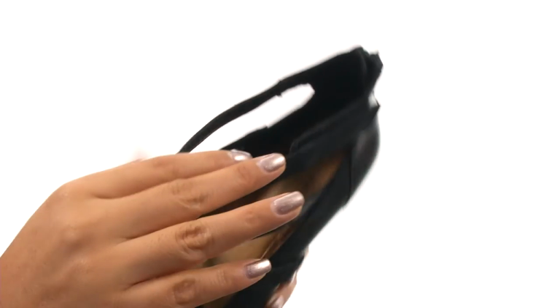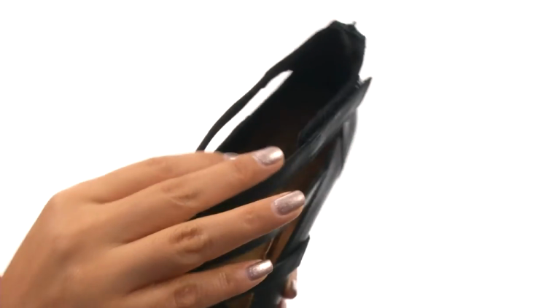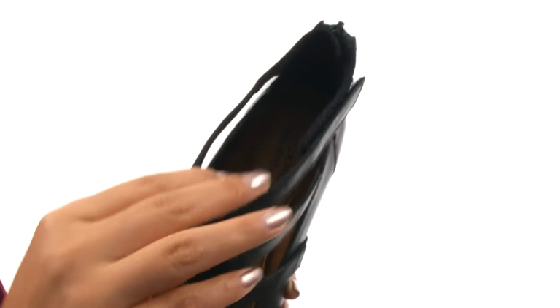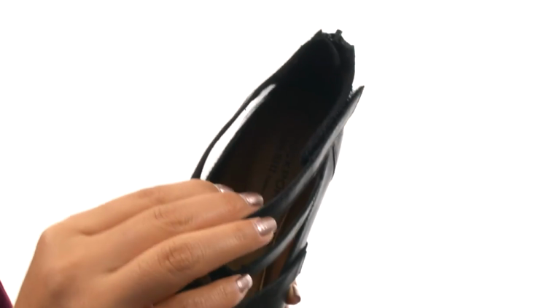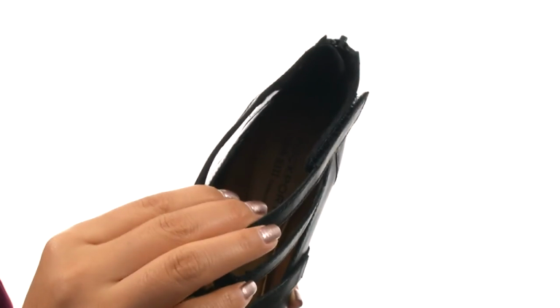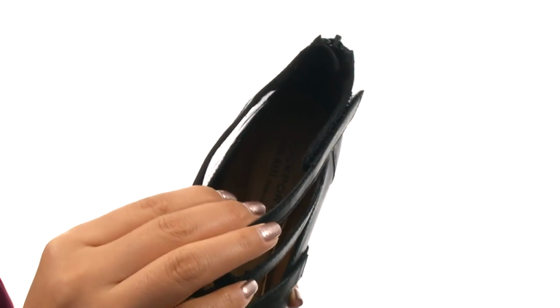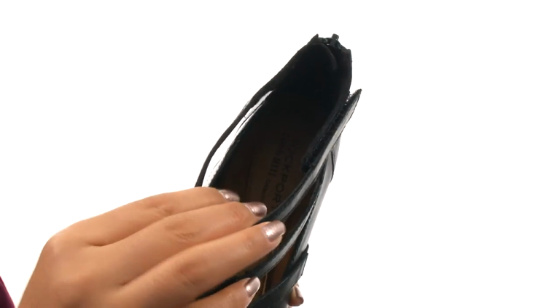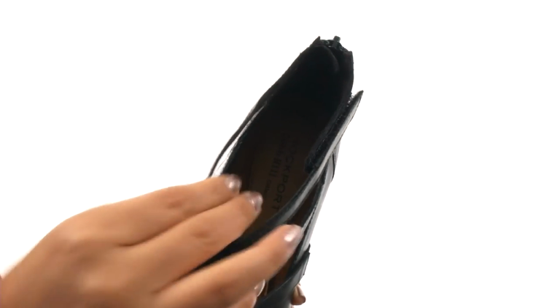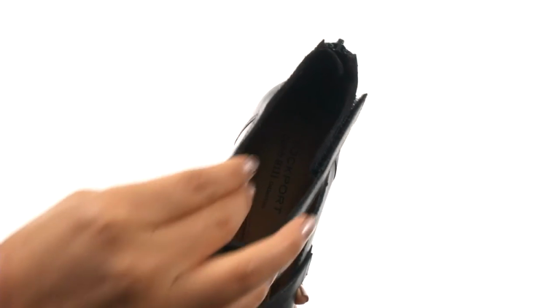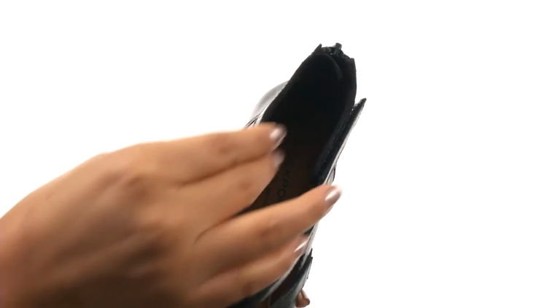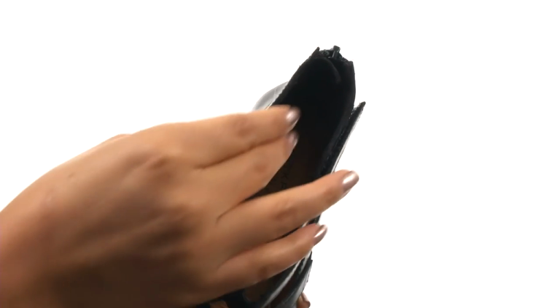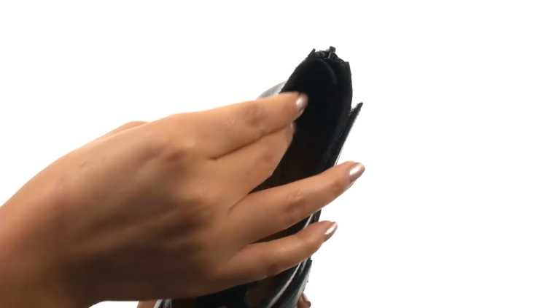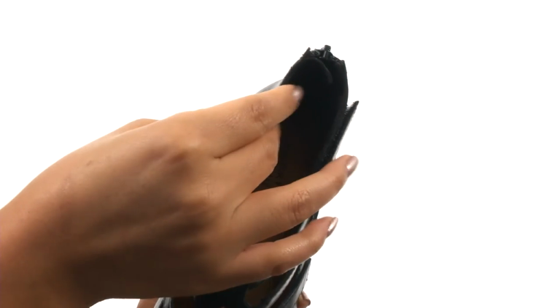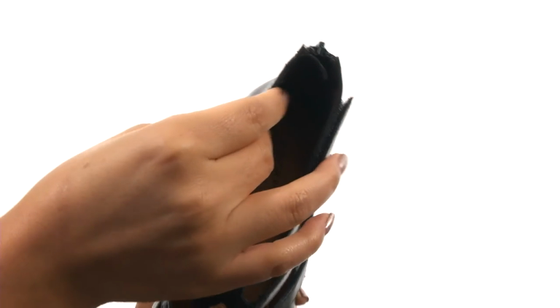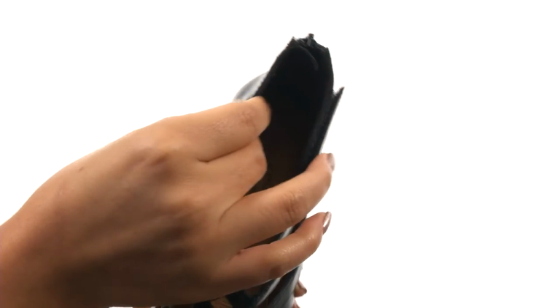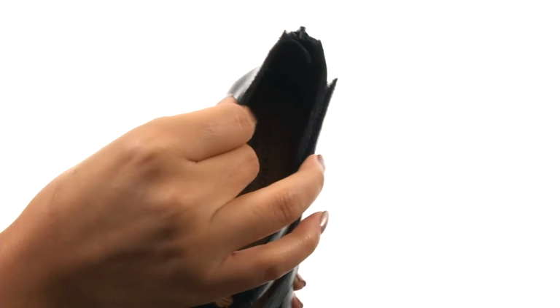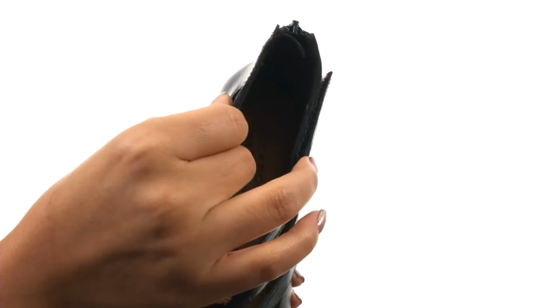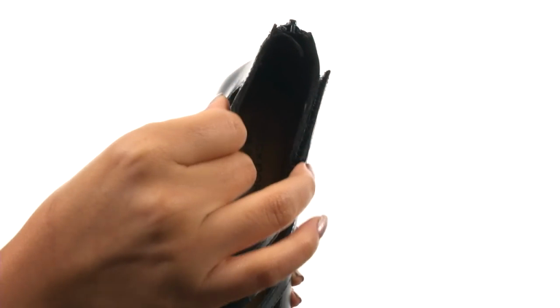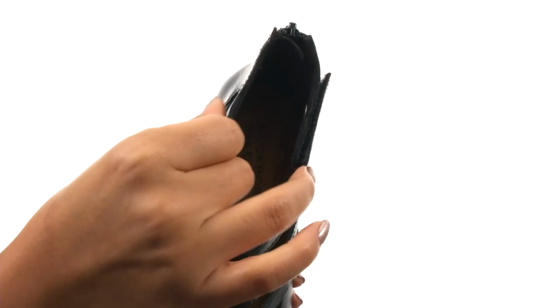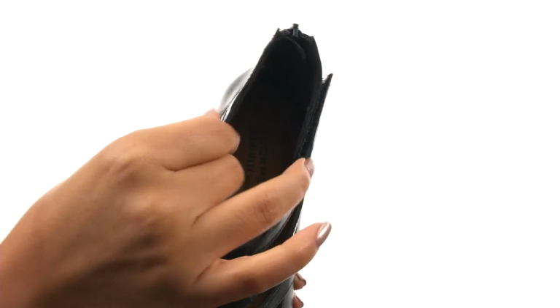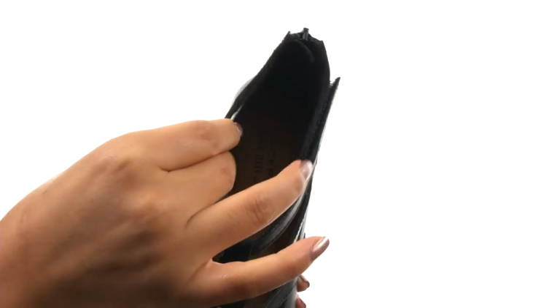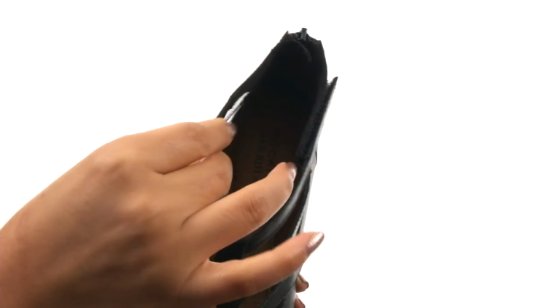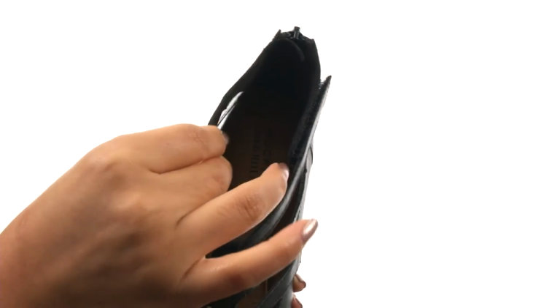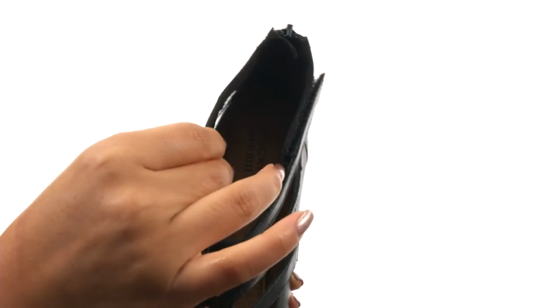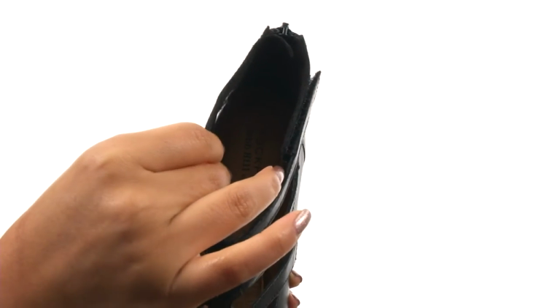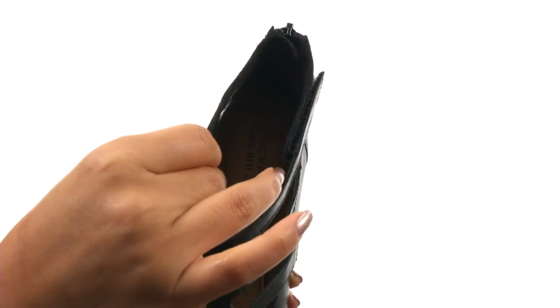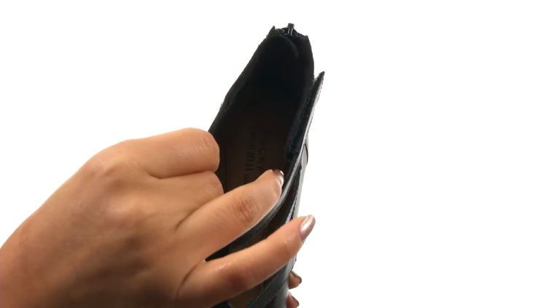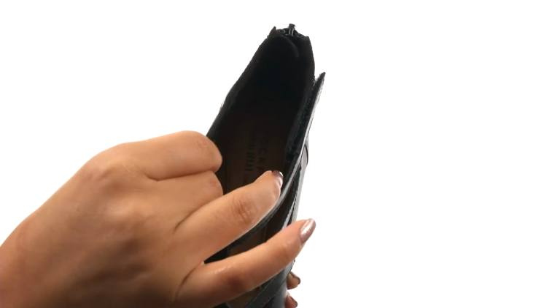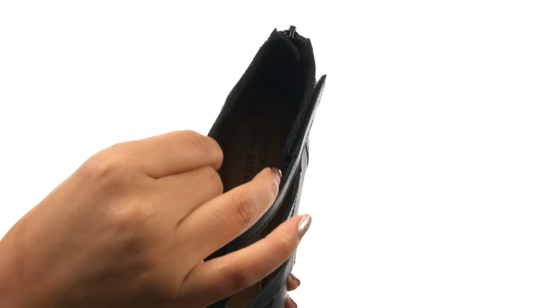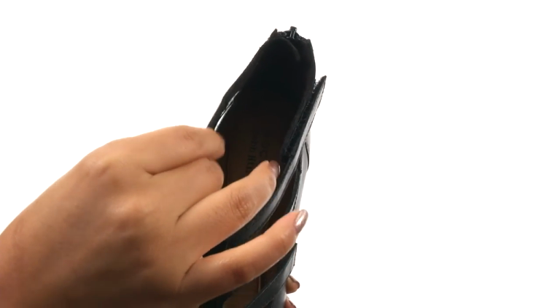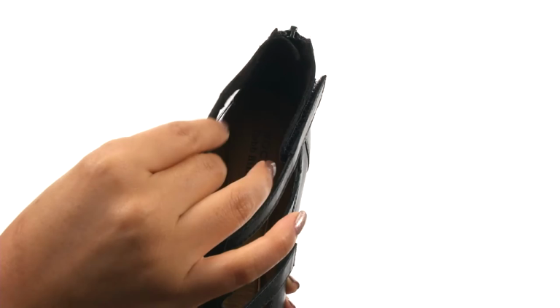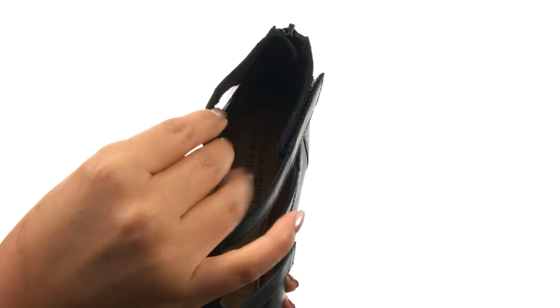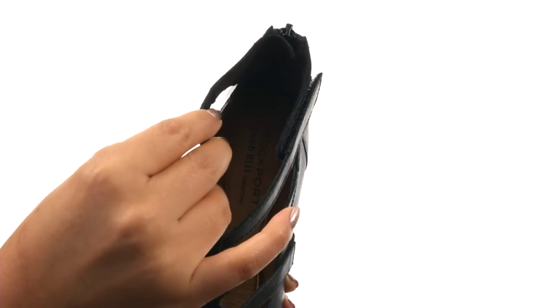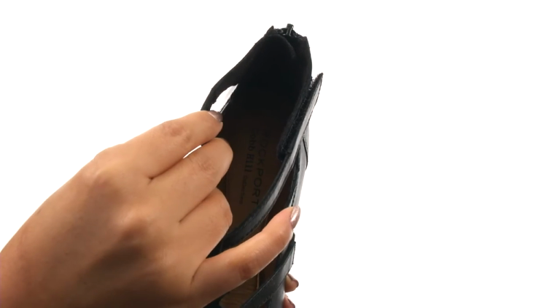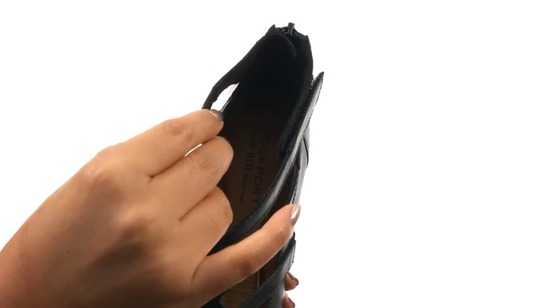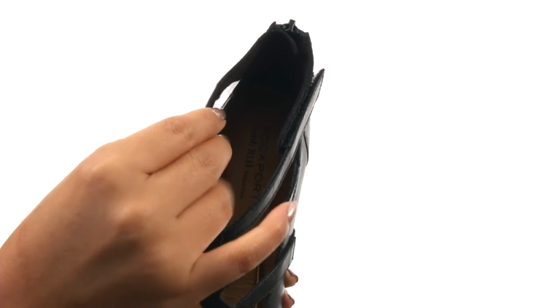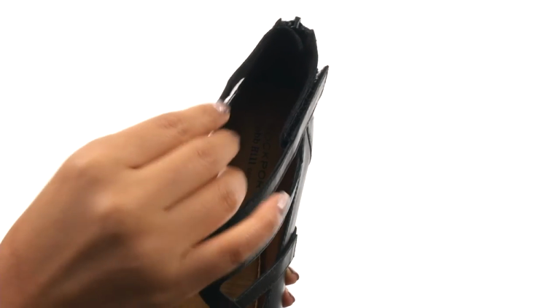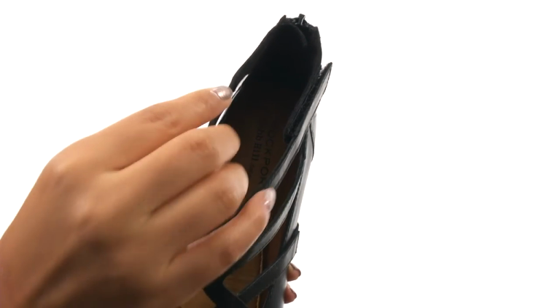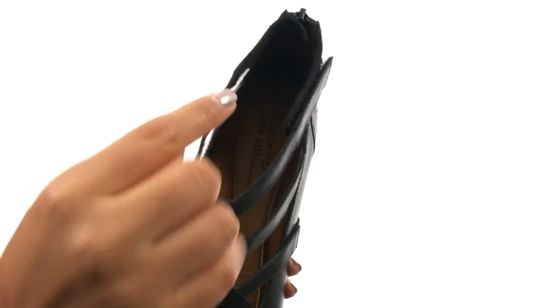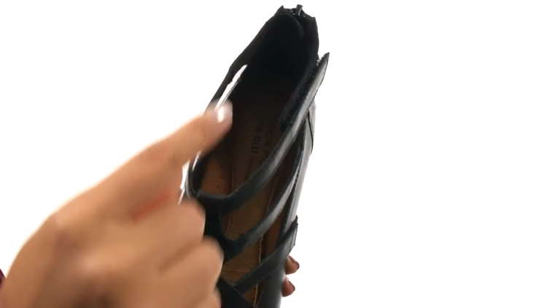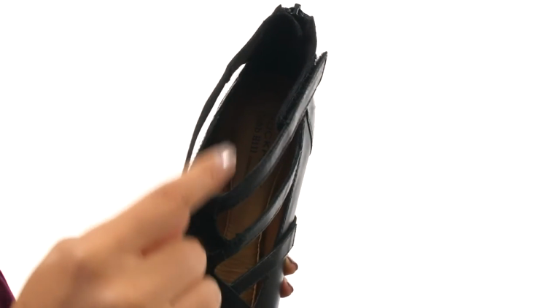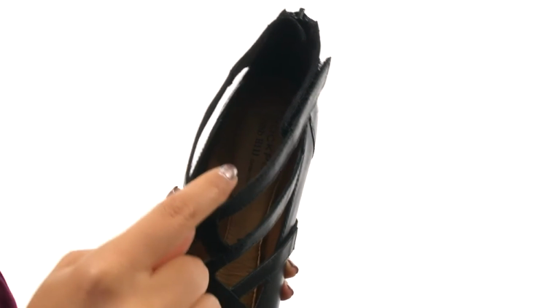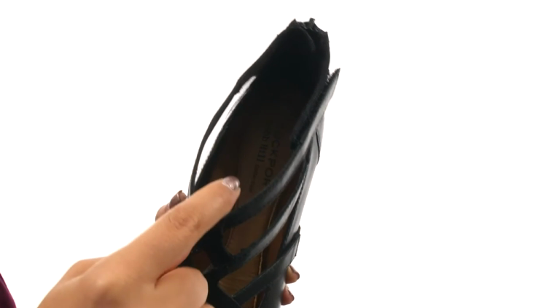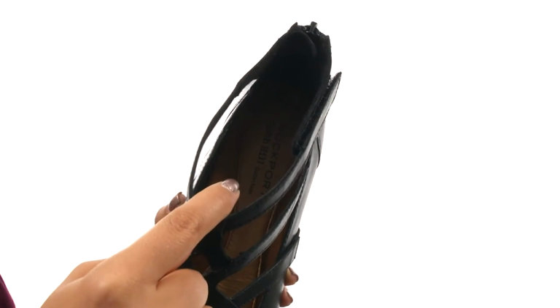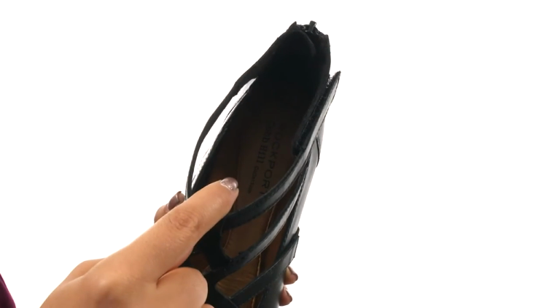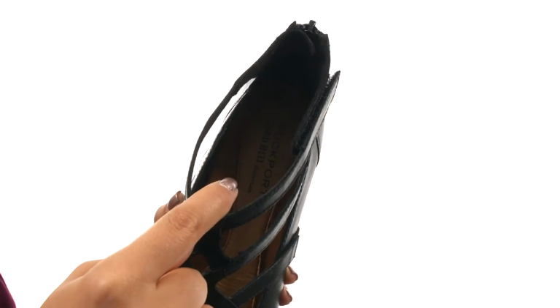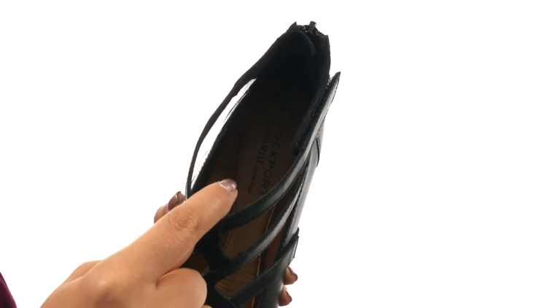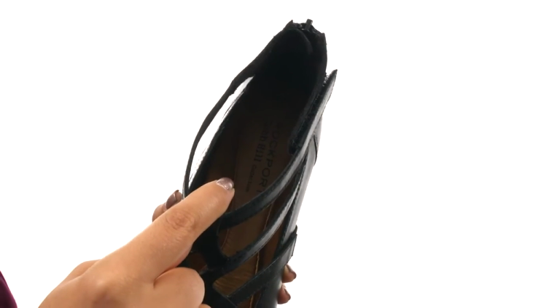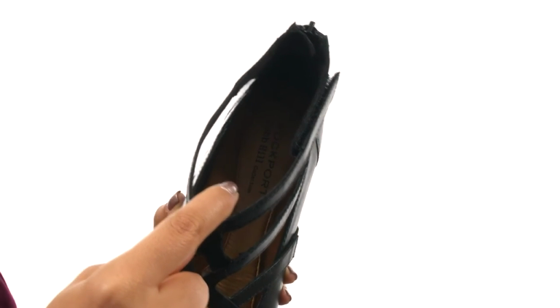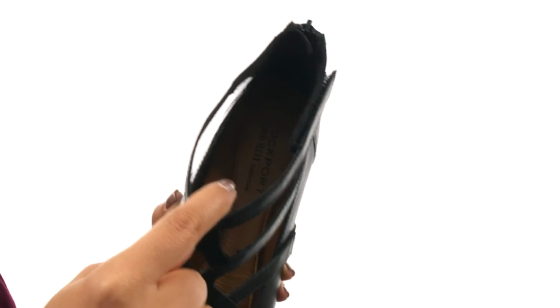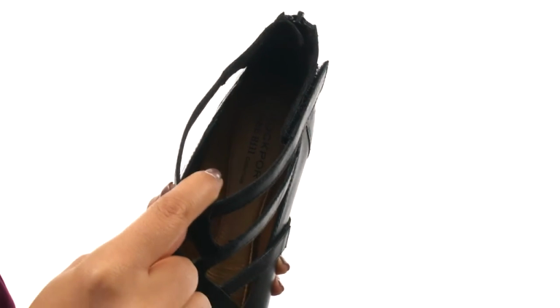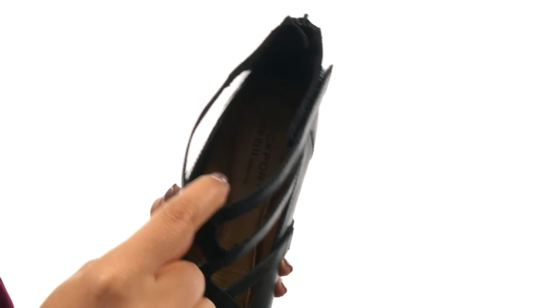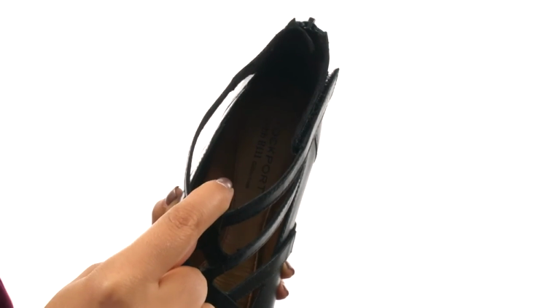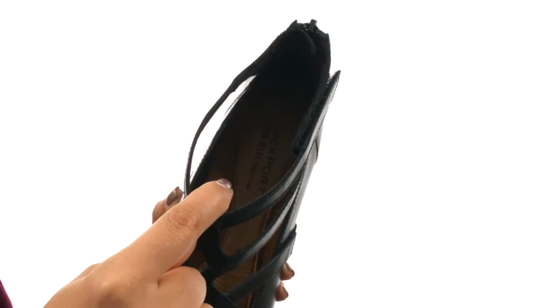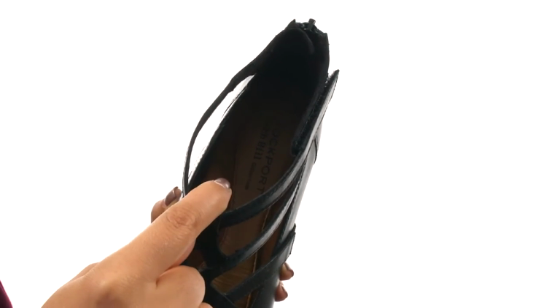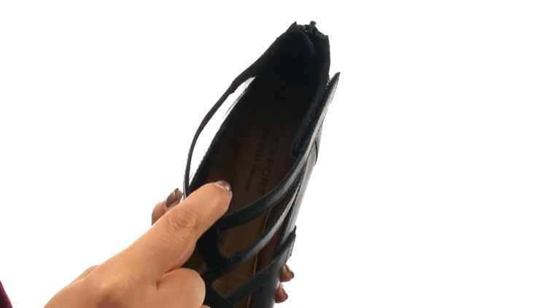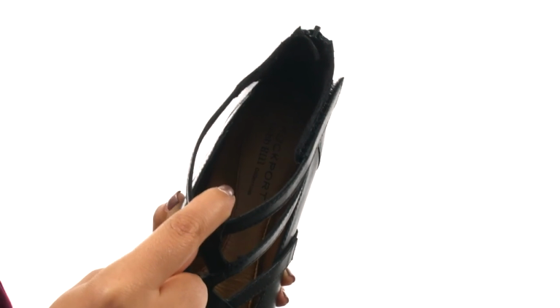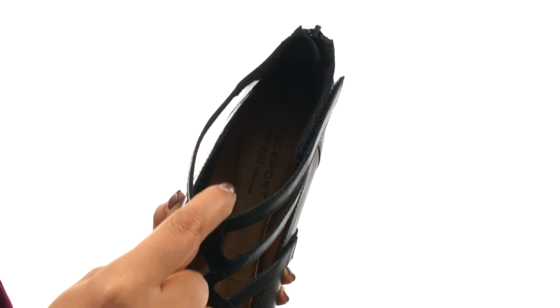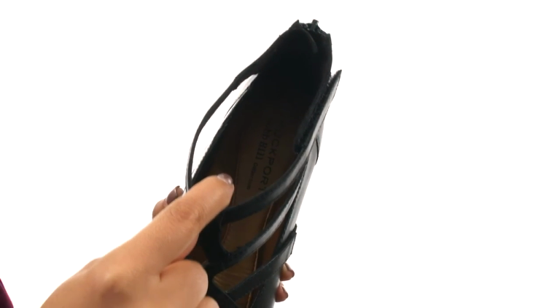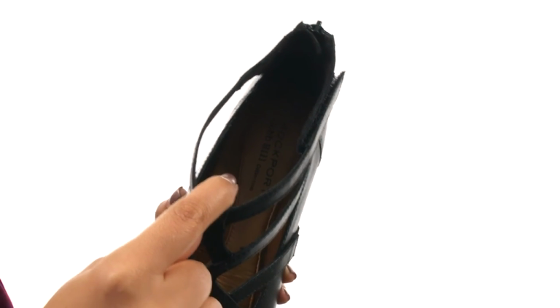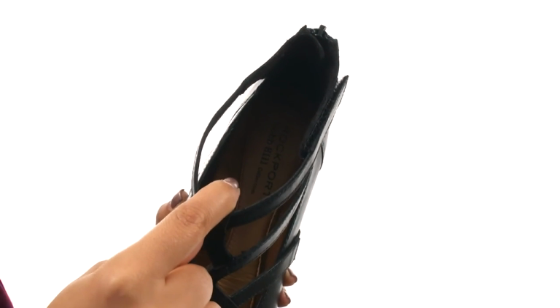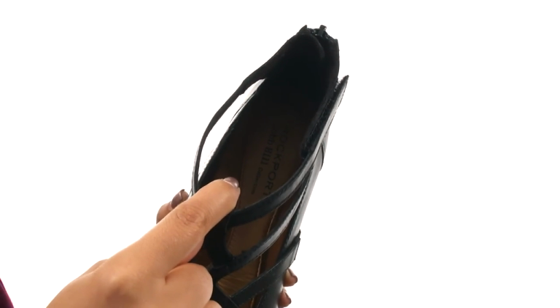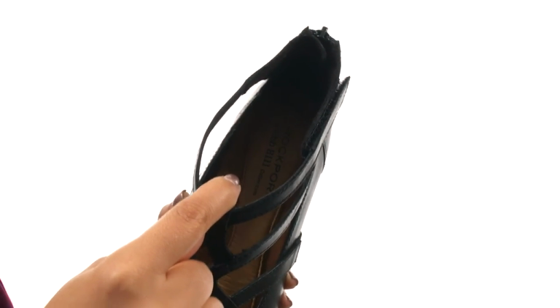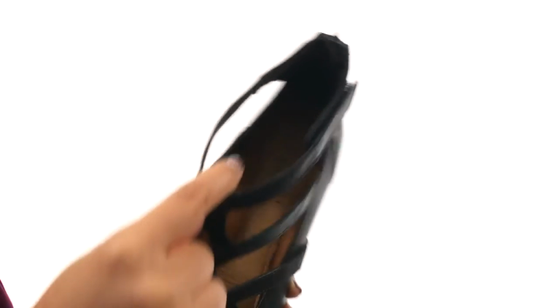On the inside, there's smooth synthetic leather linings for a great next-to-skin feel. There's a cushioned footbed that will provide comfort and support.